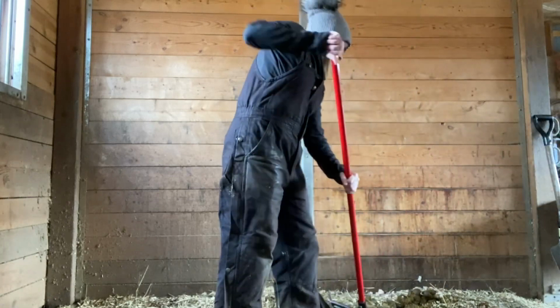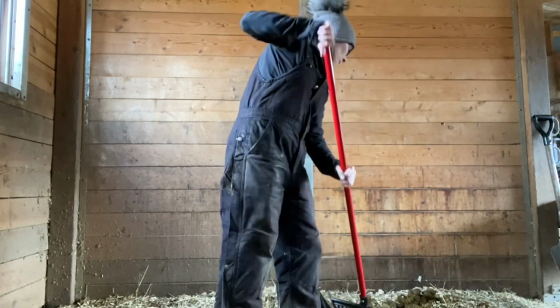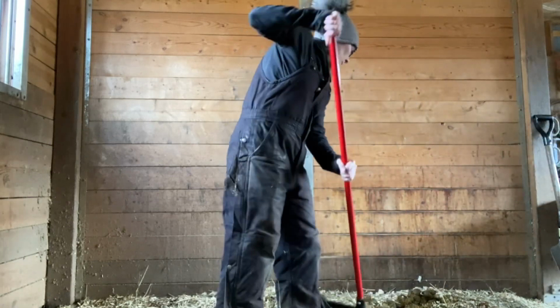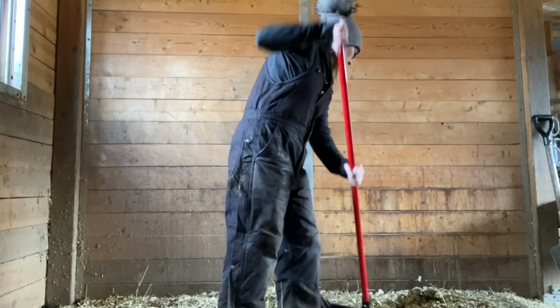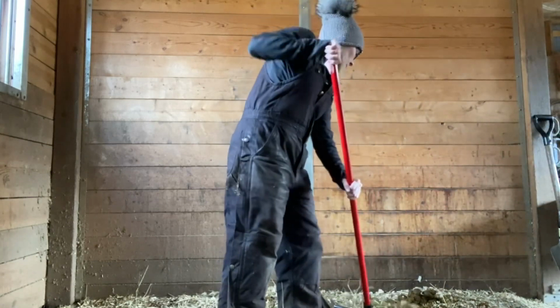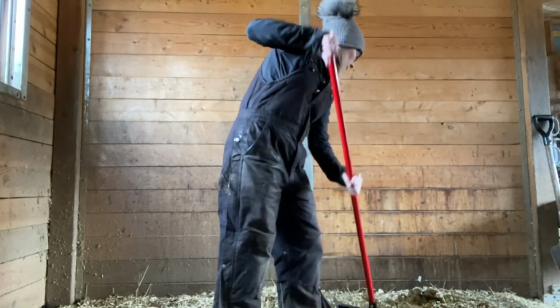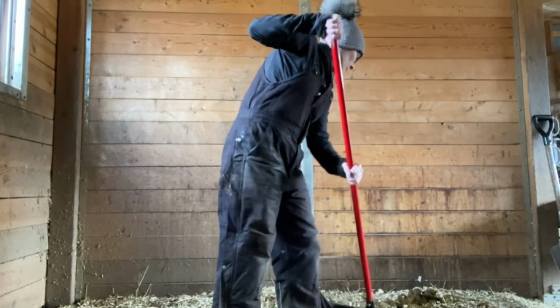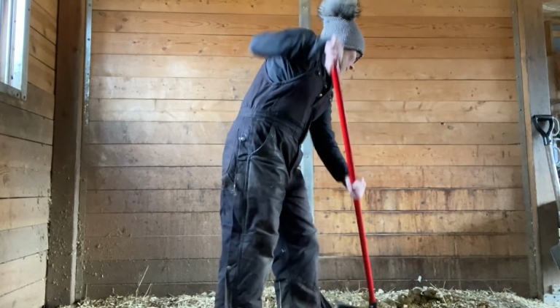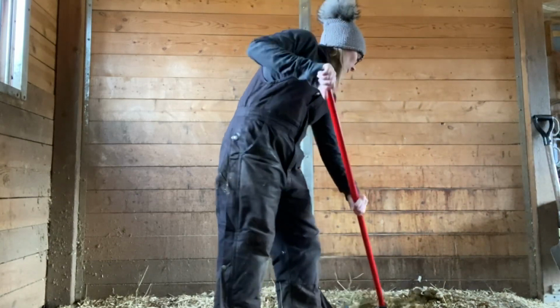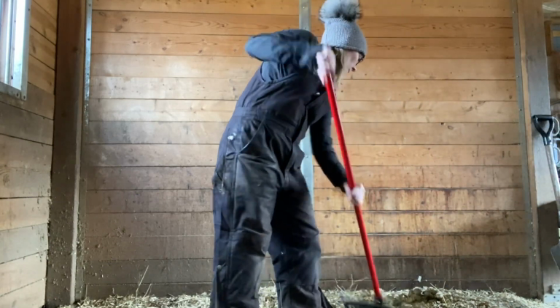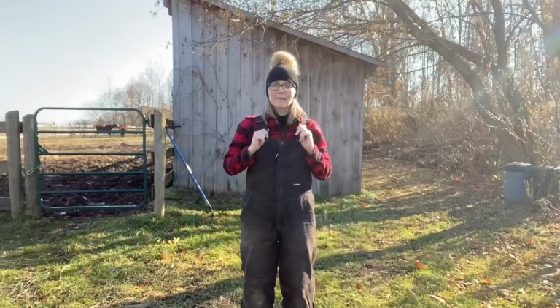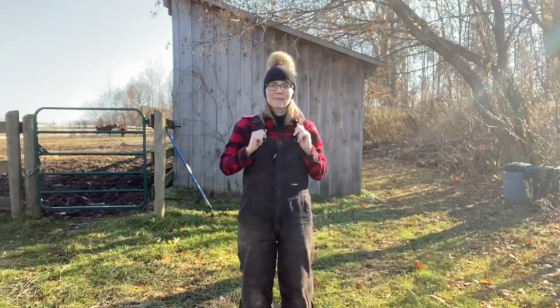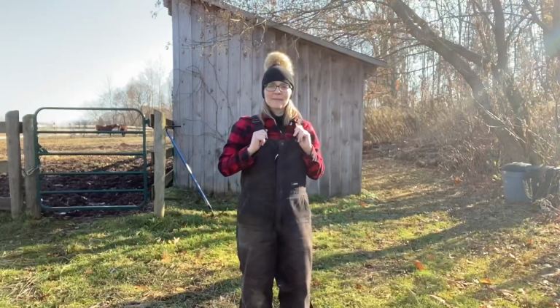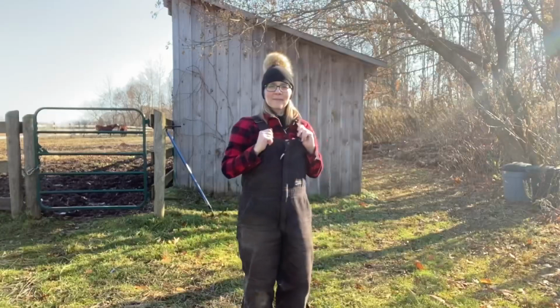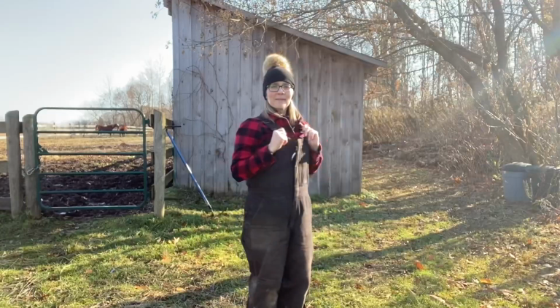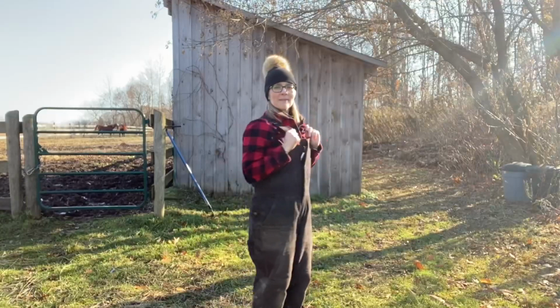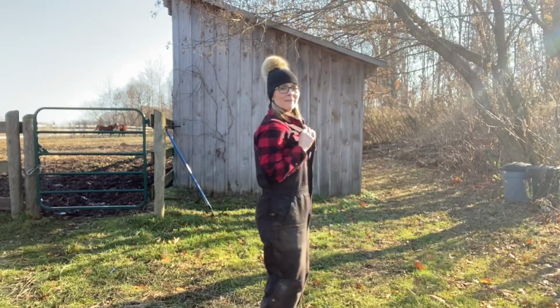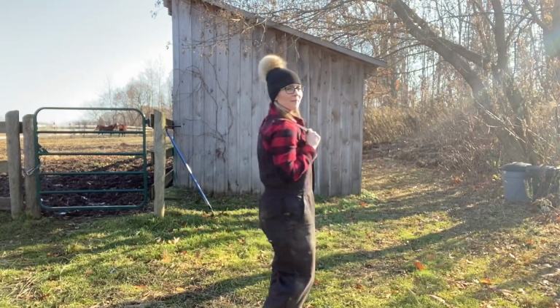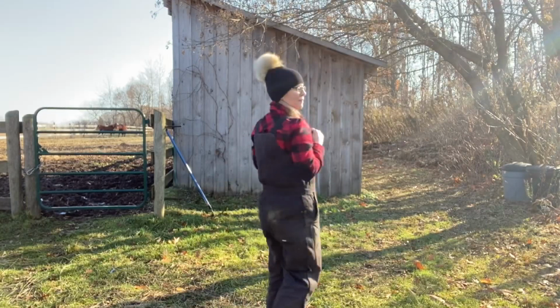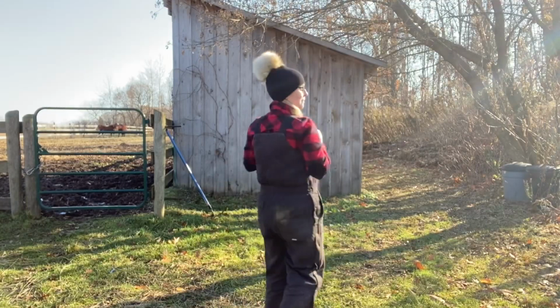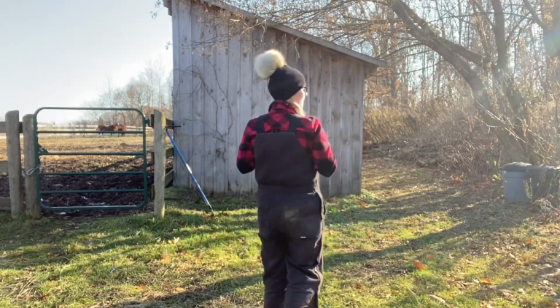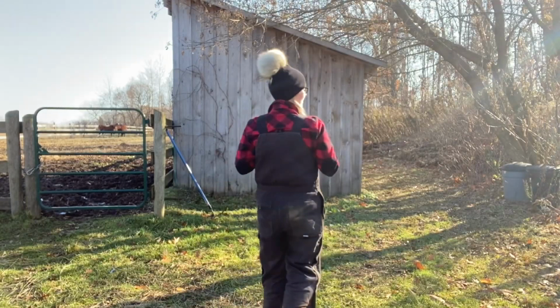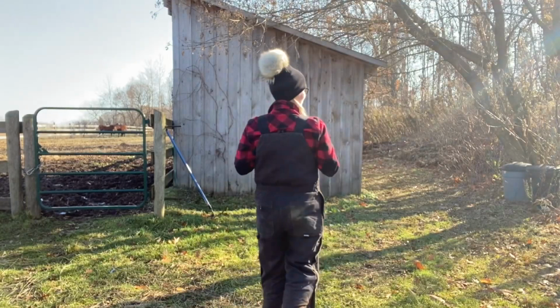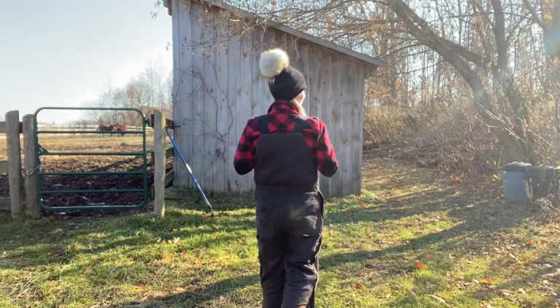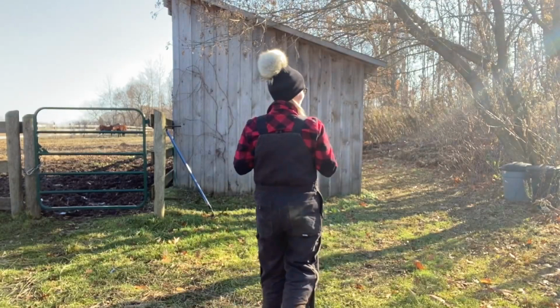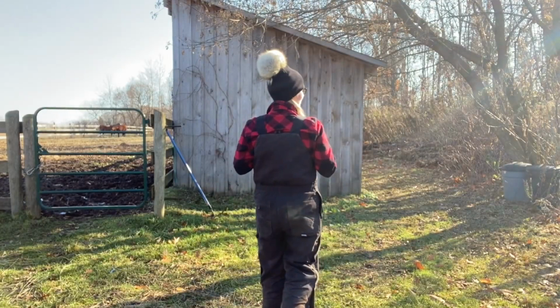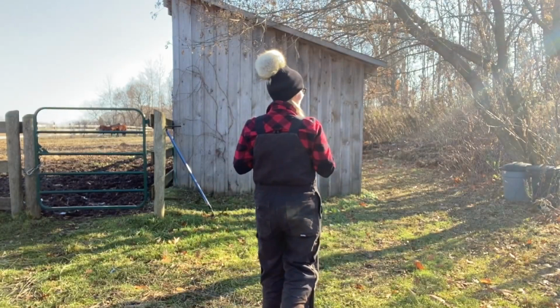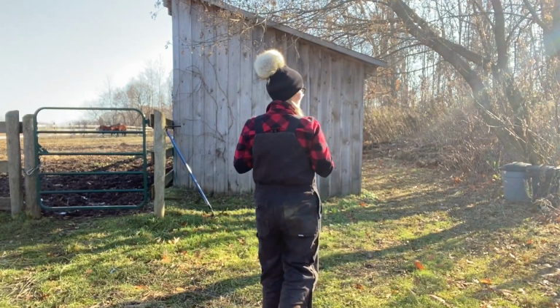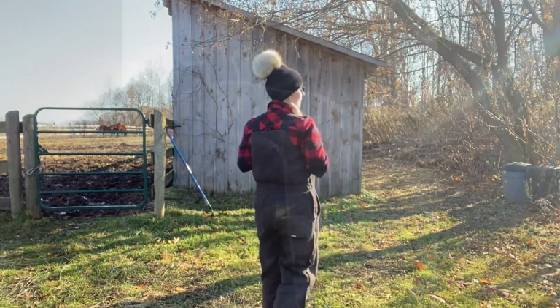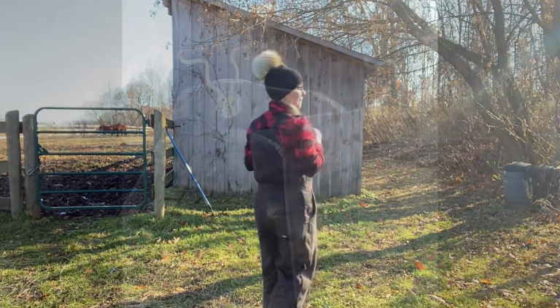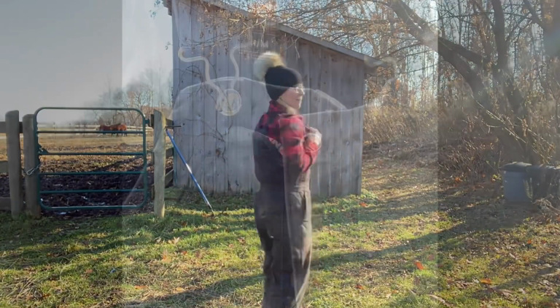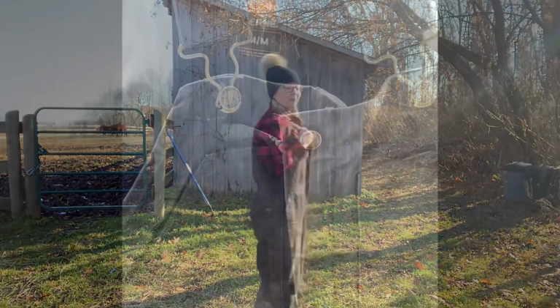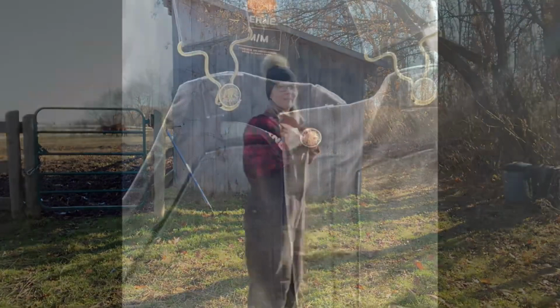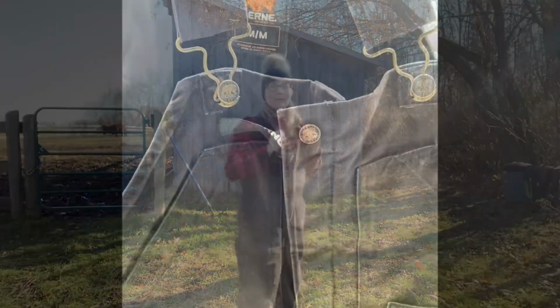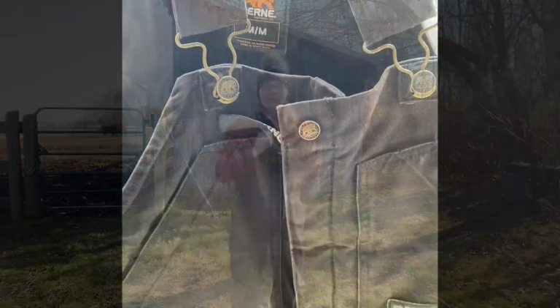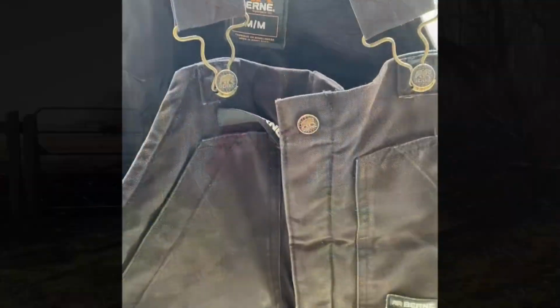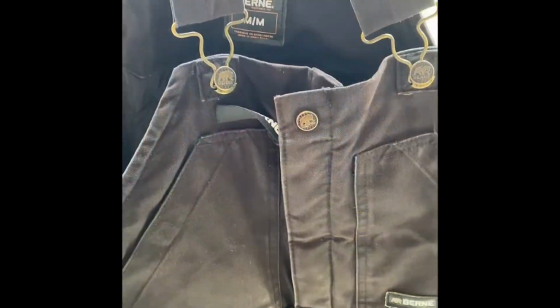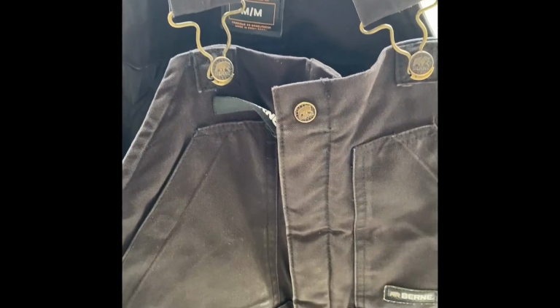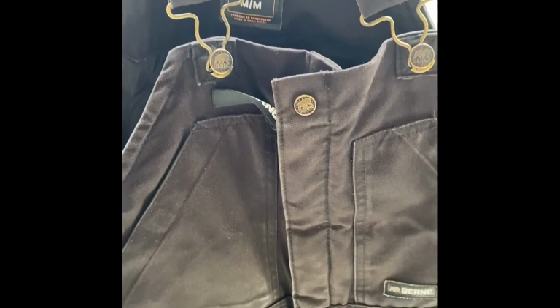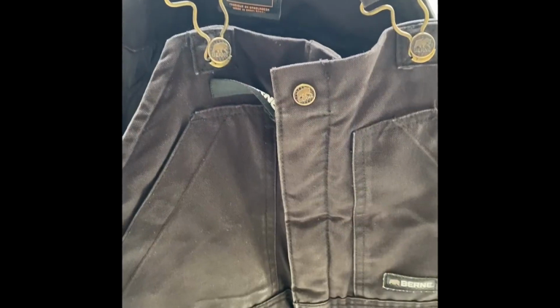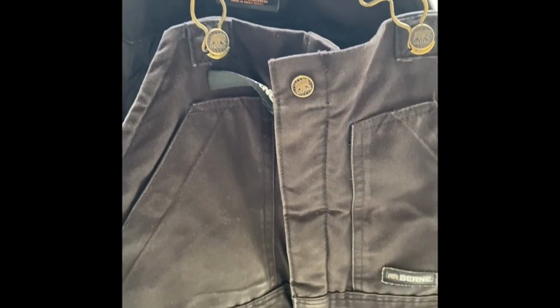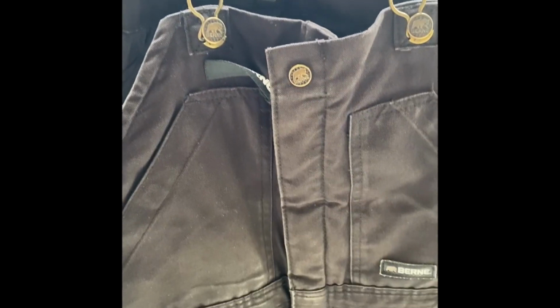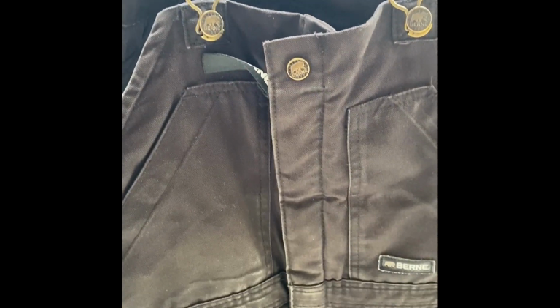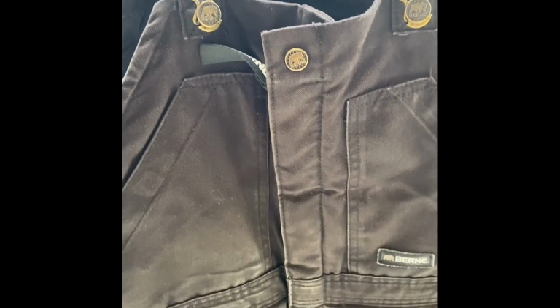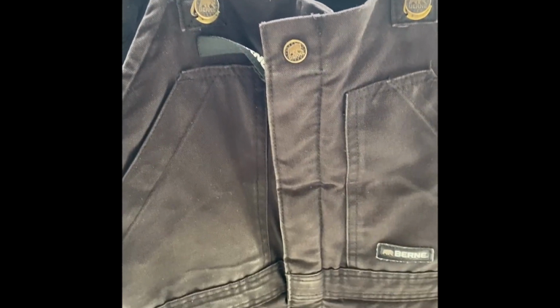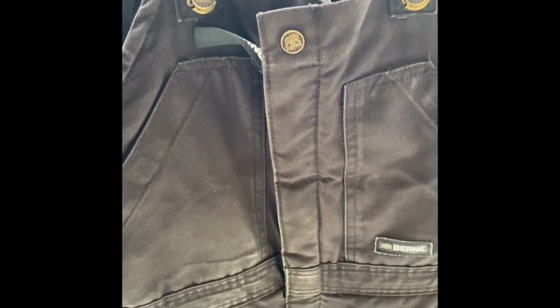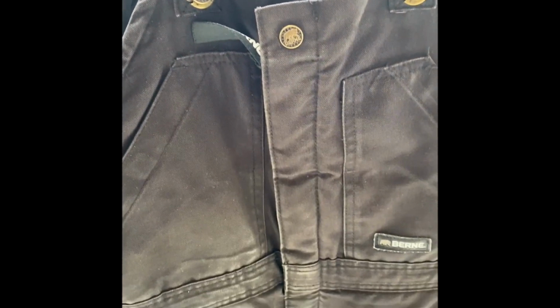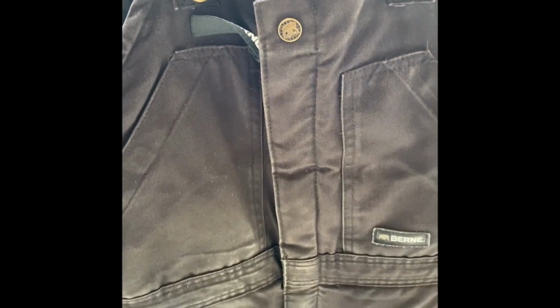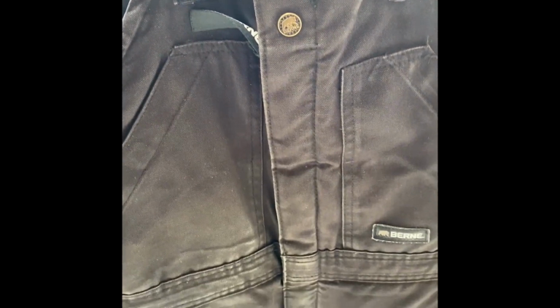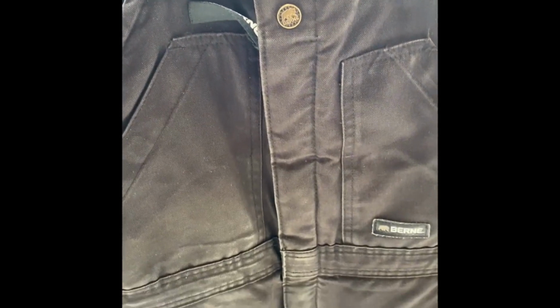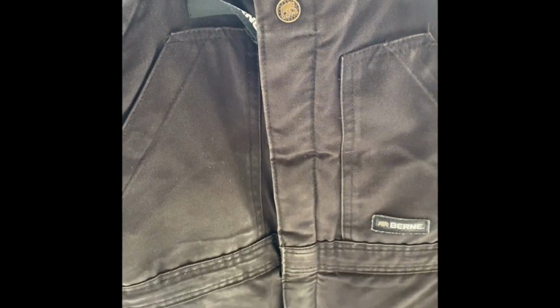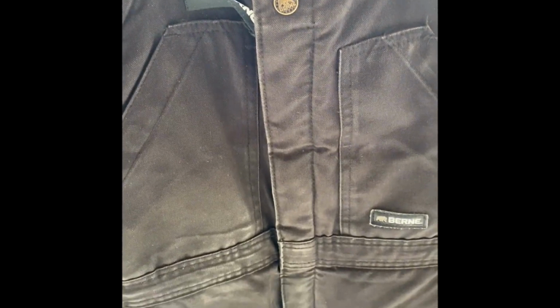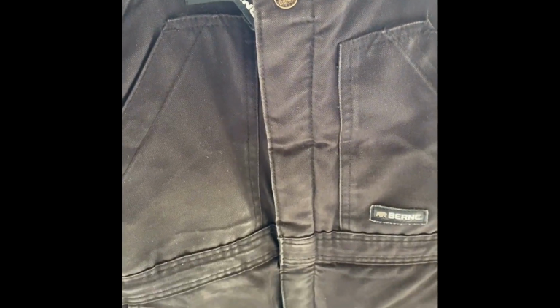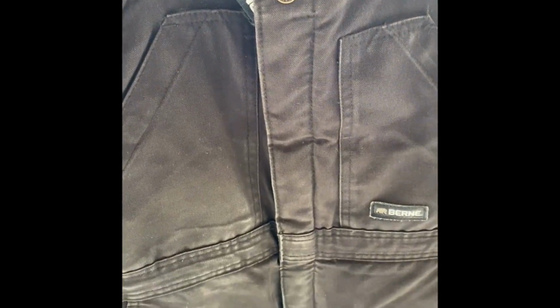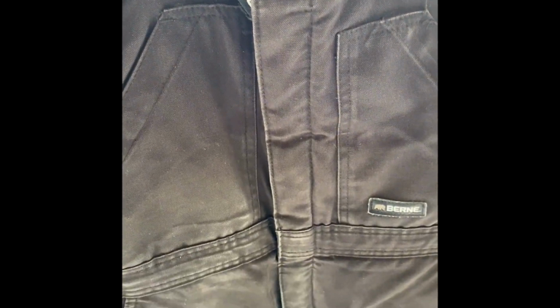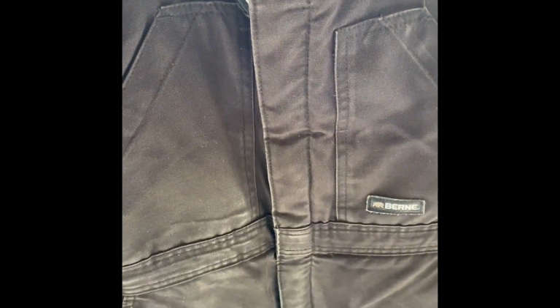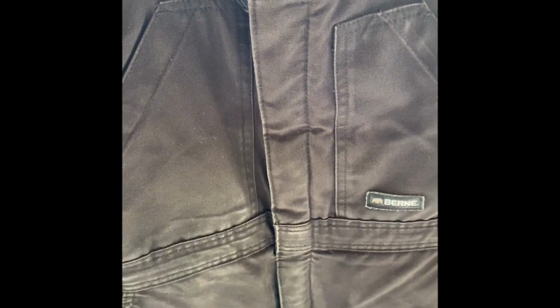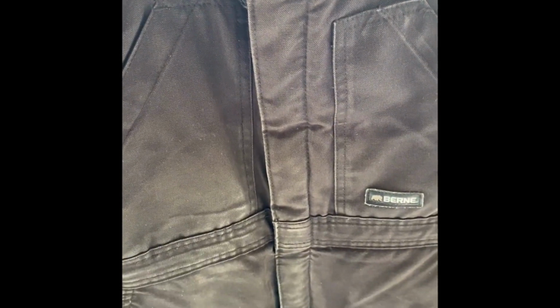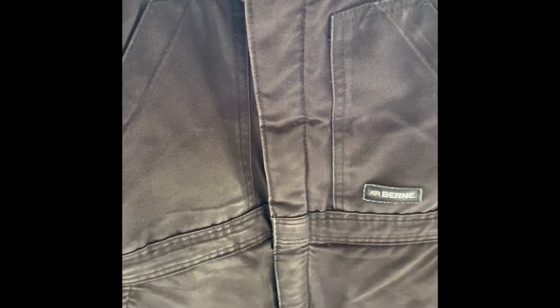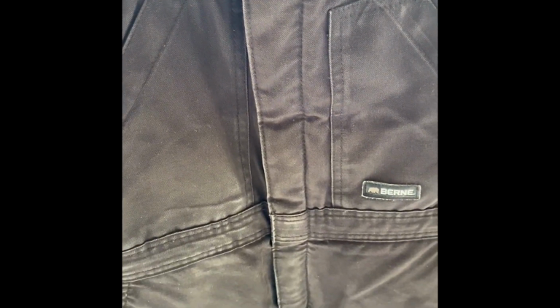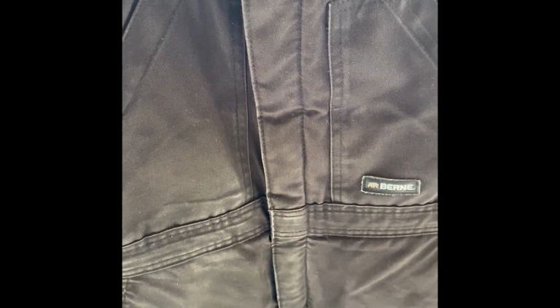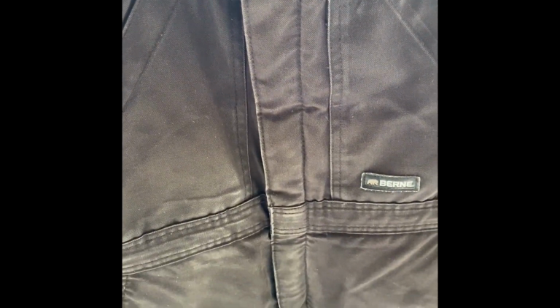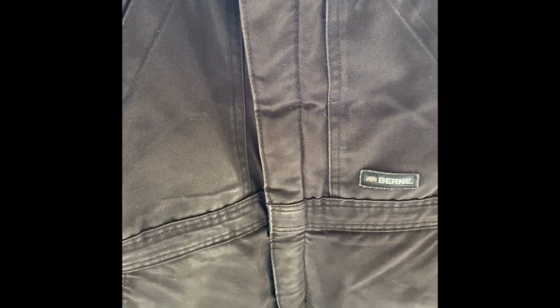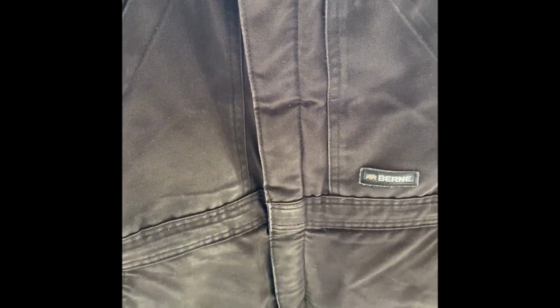With winter on its way, if you work outside or if you're looking for a gift for a lady farmer in your life, these overalls would be perfect.